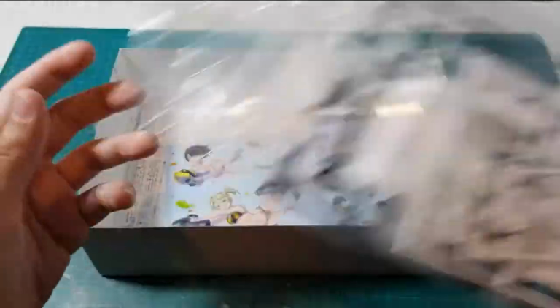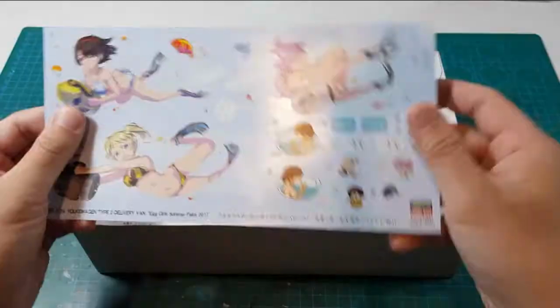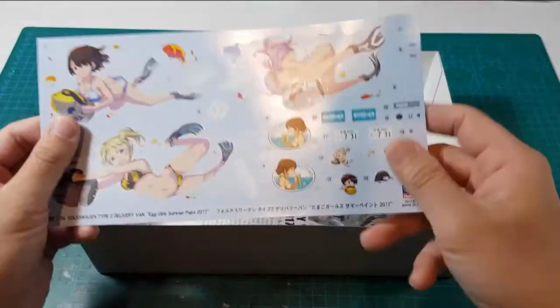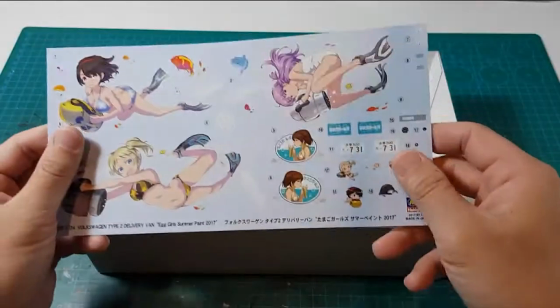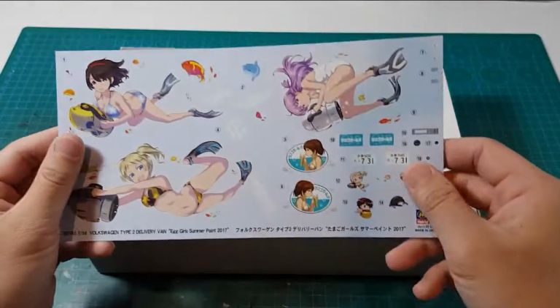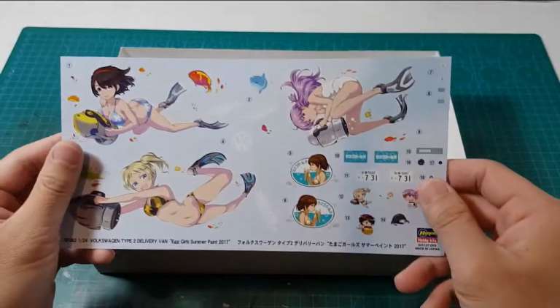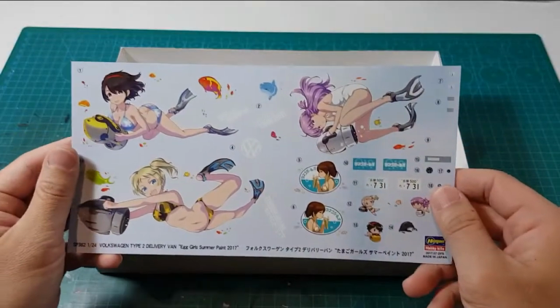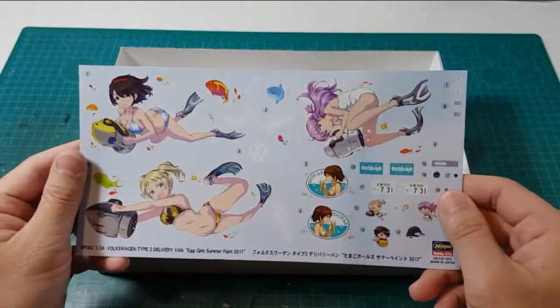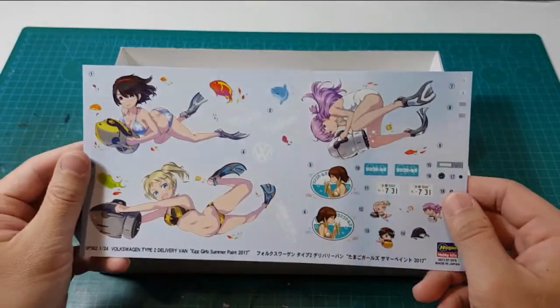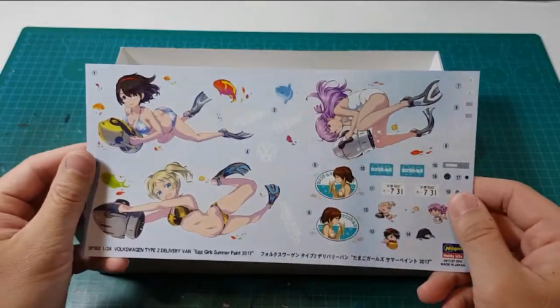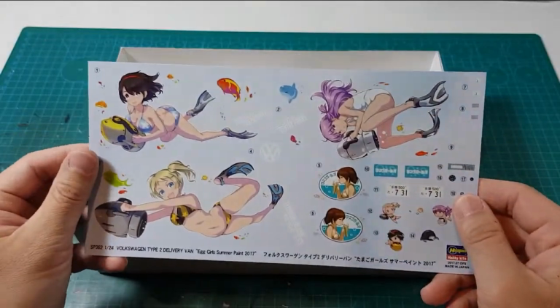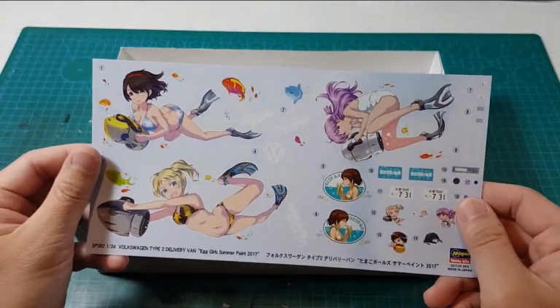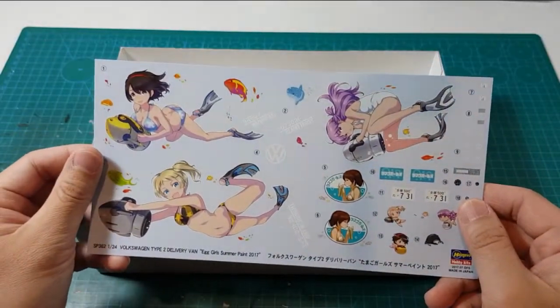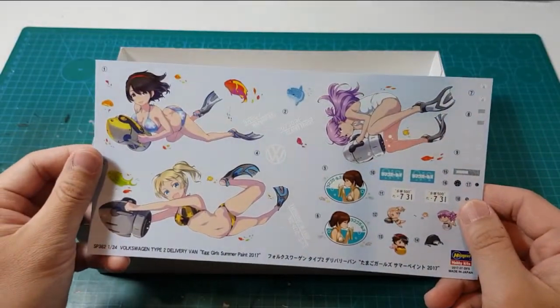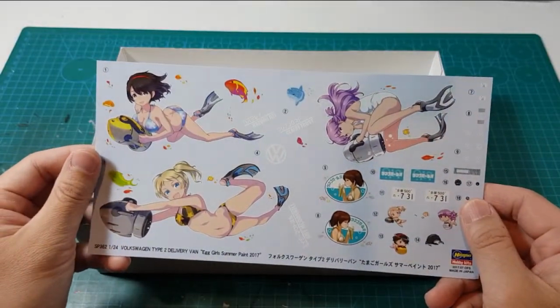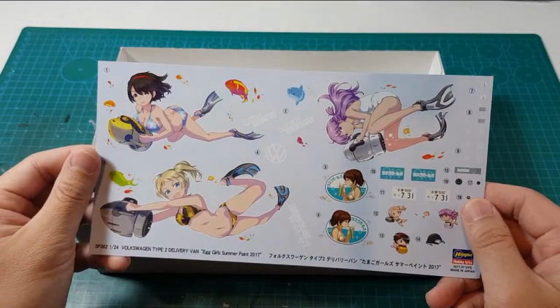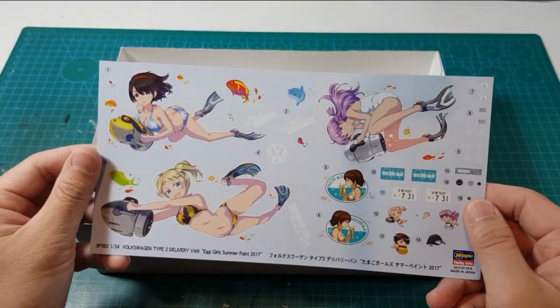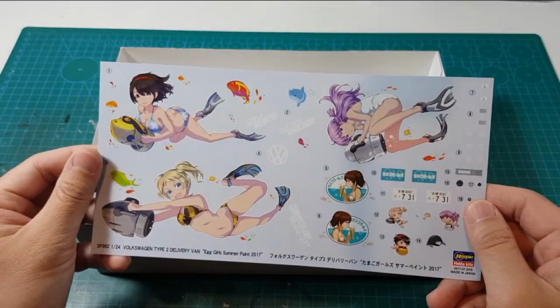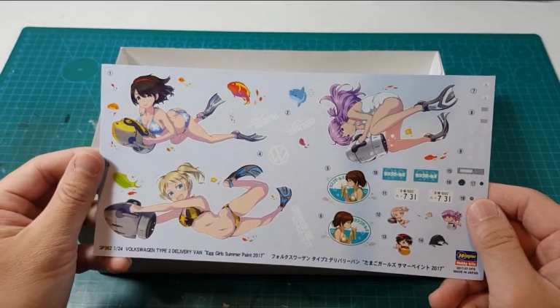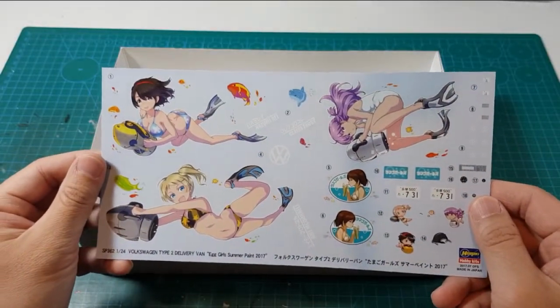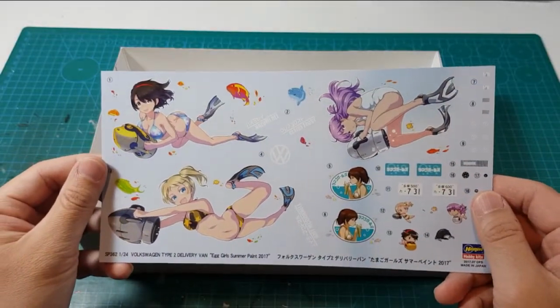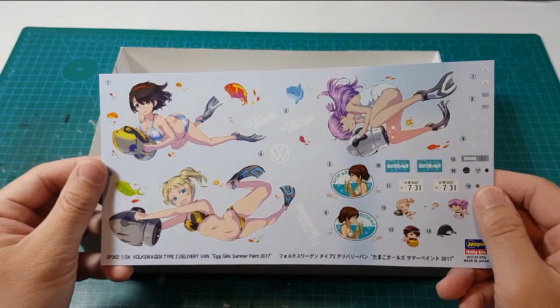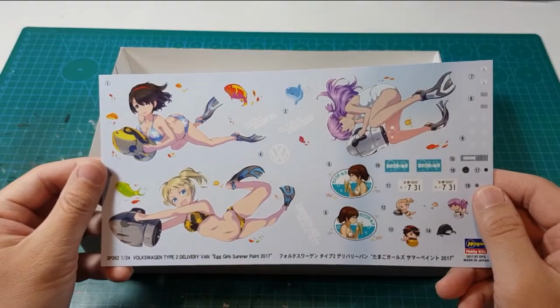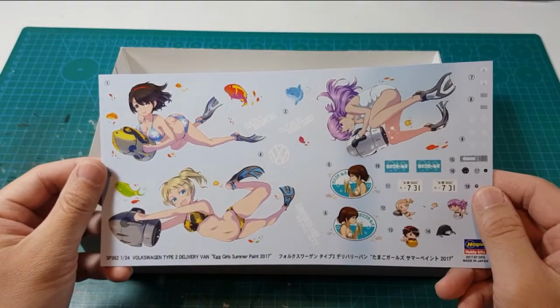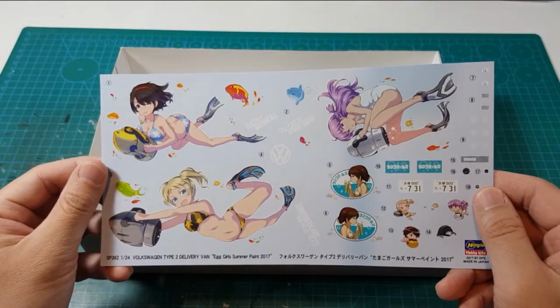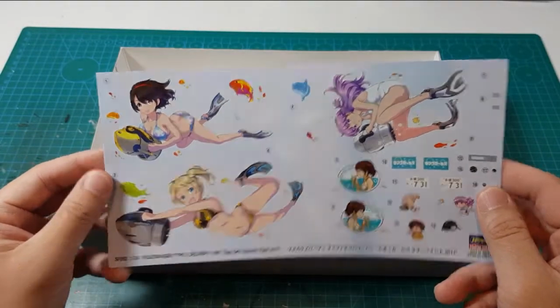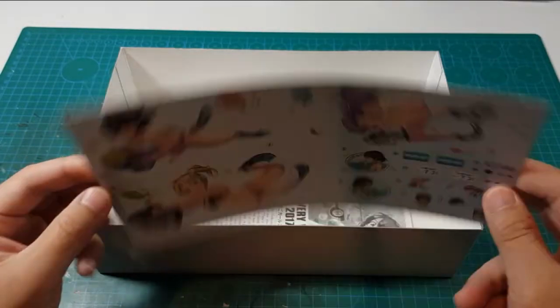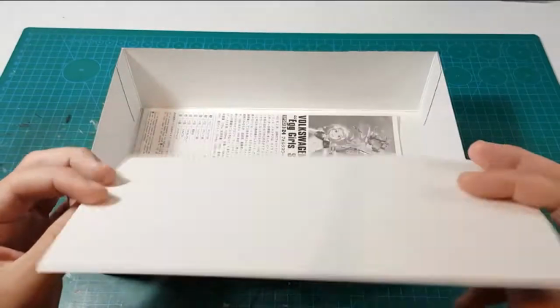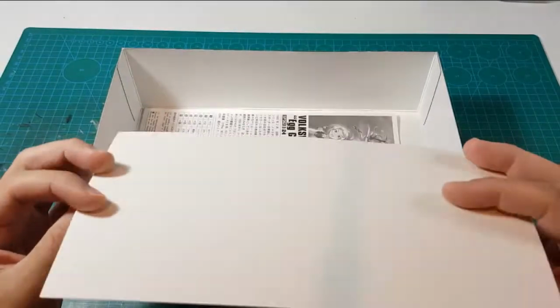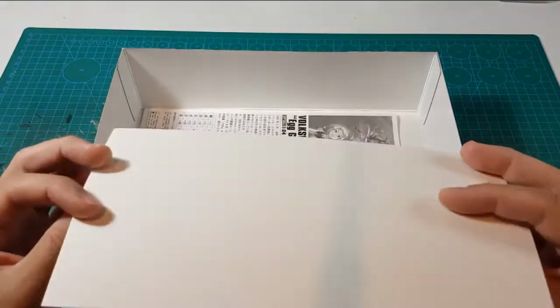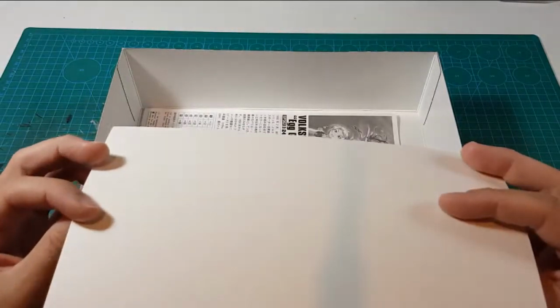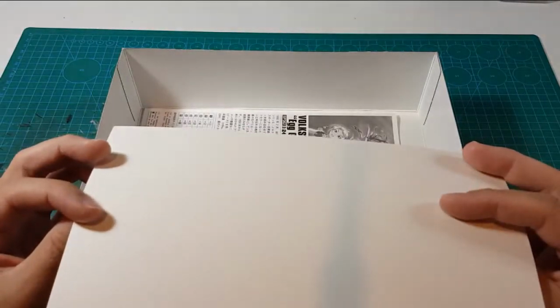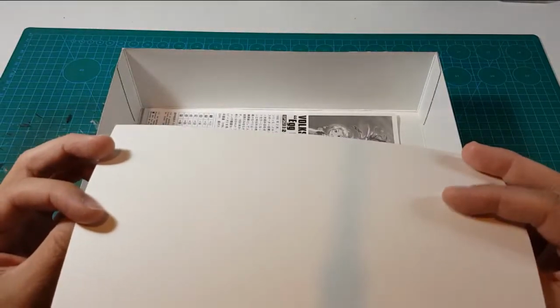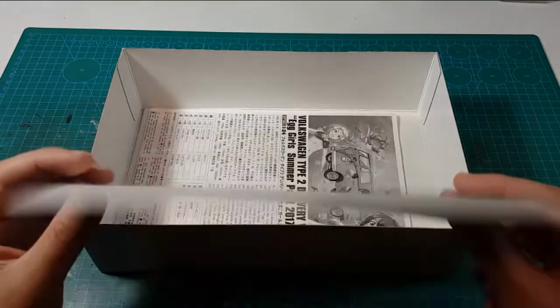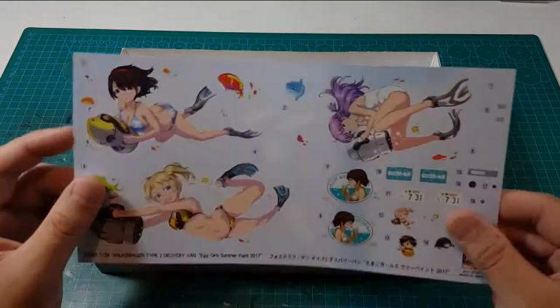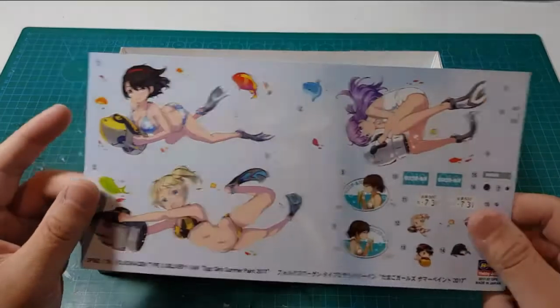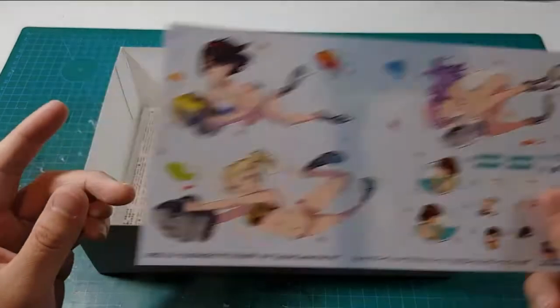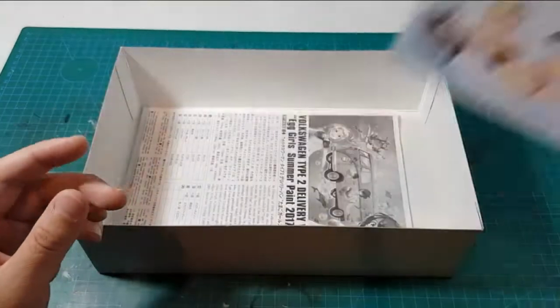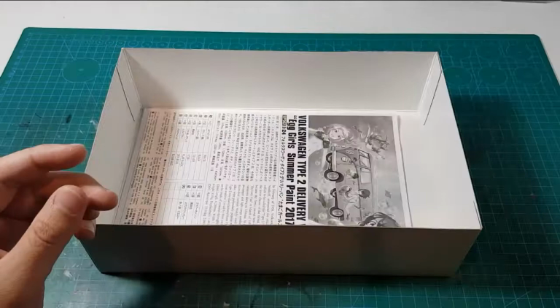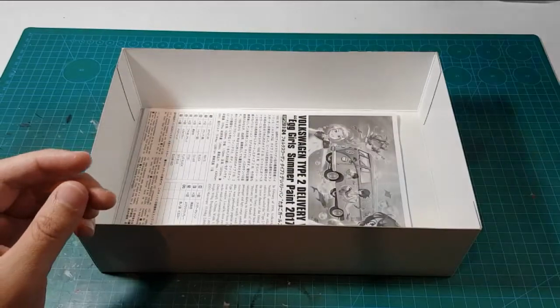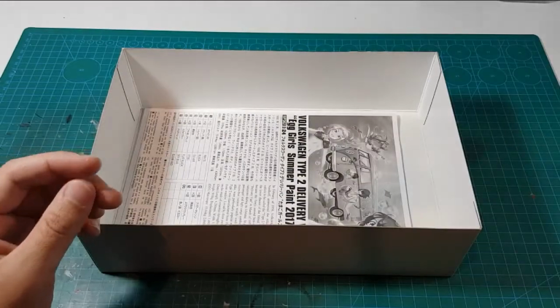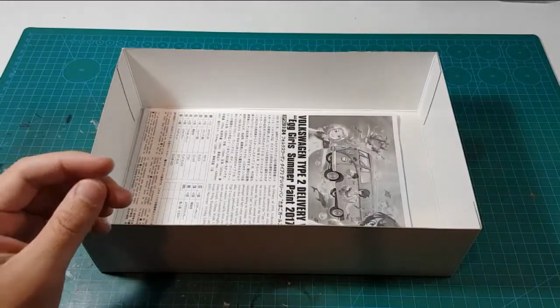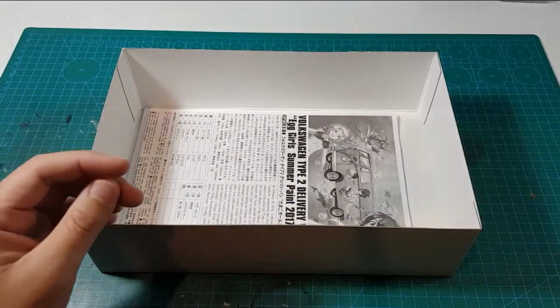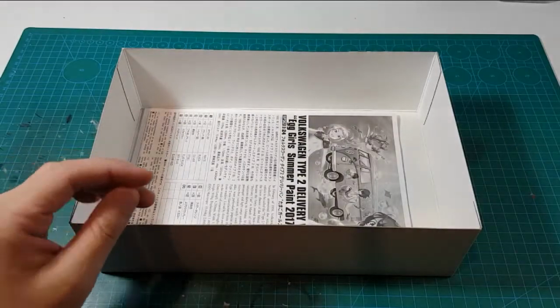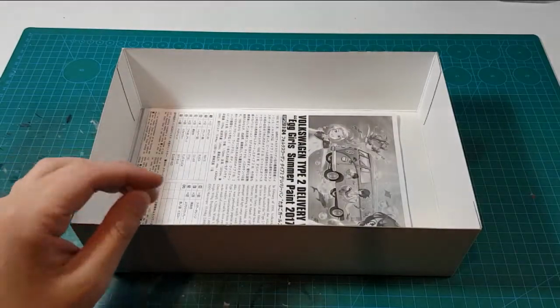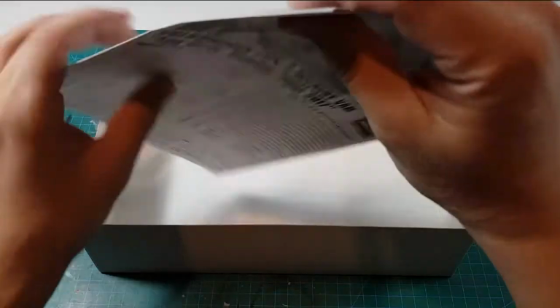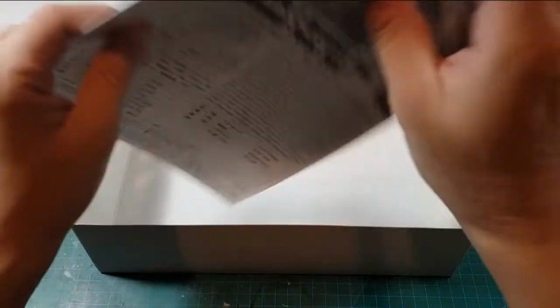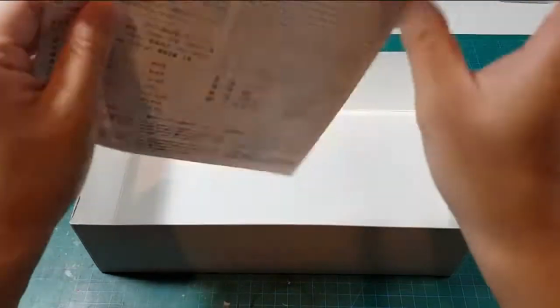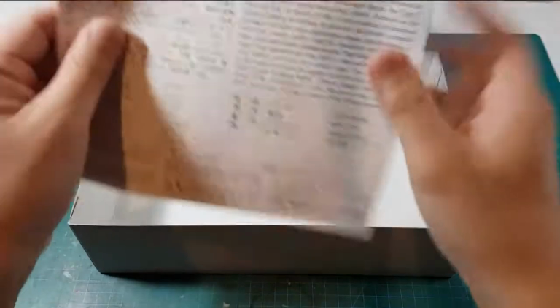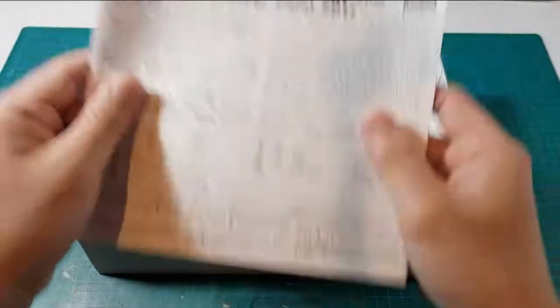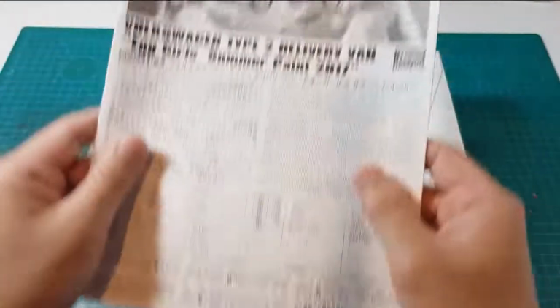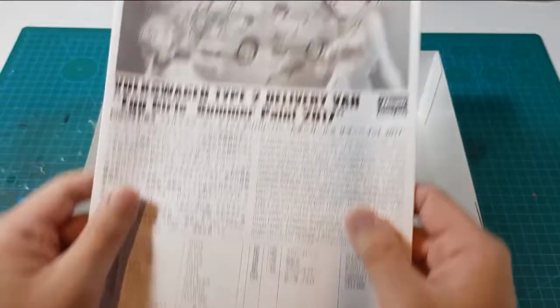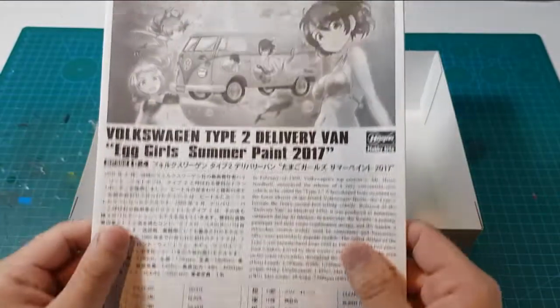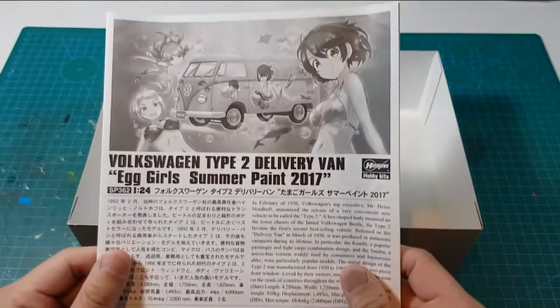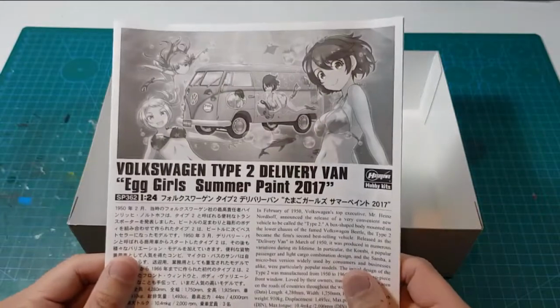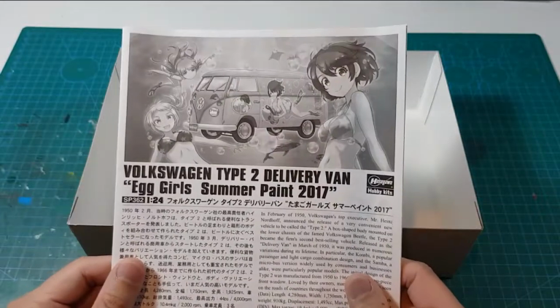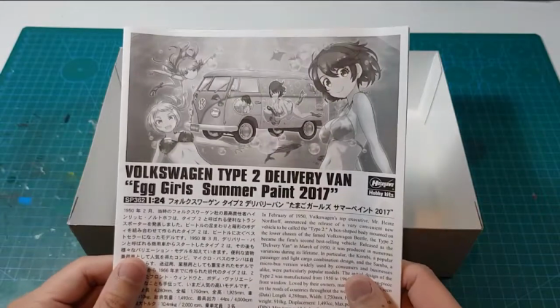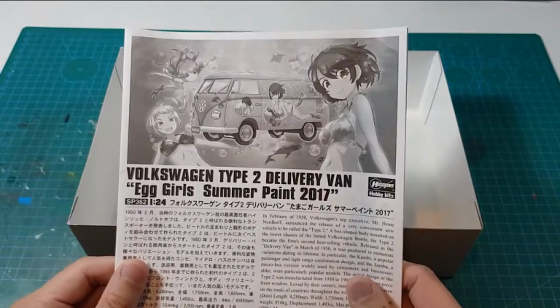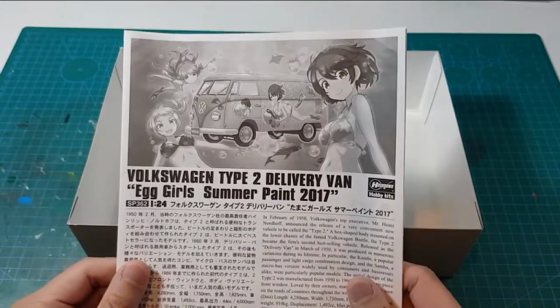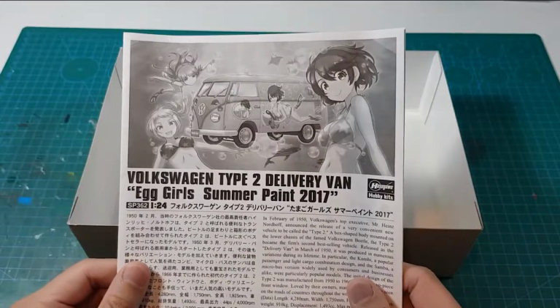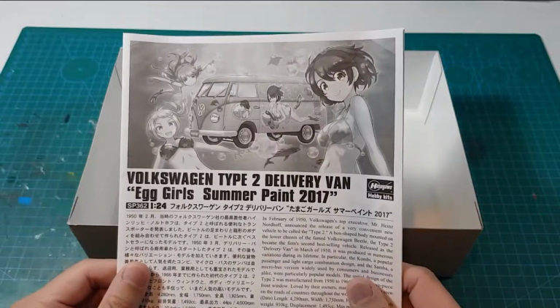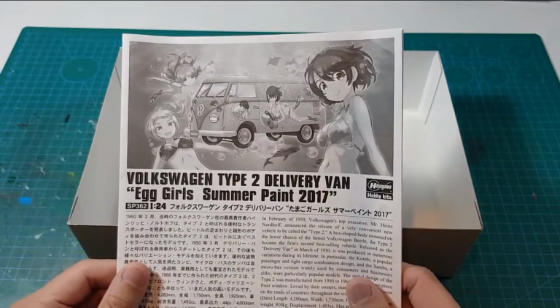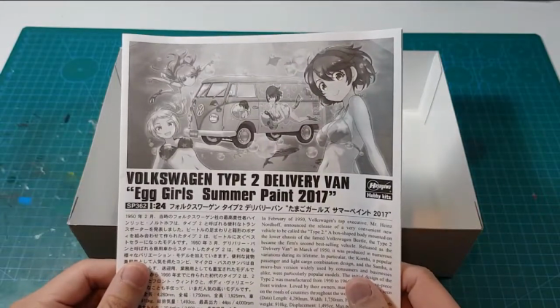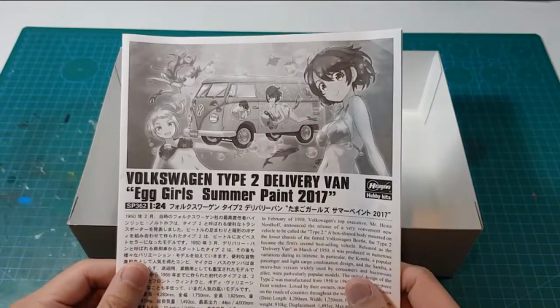The 2017 one is a summer paint version with girls in summer clothing.